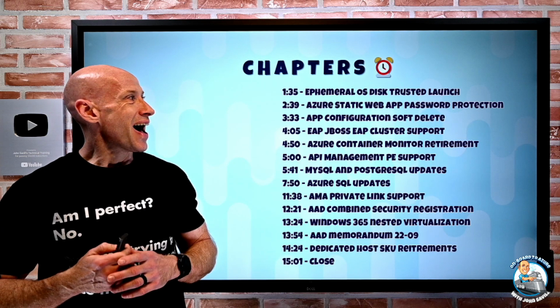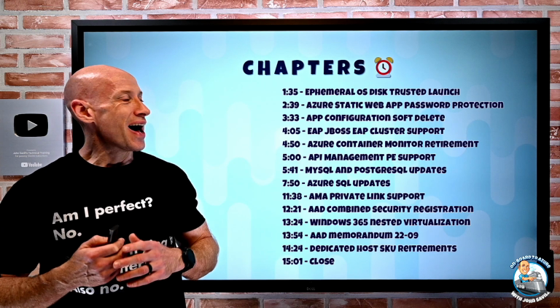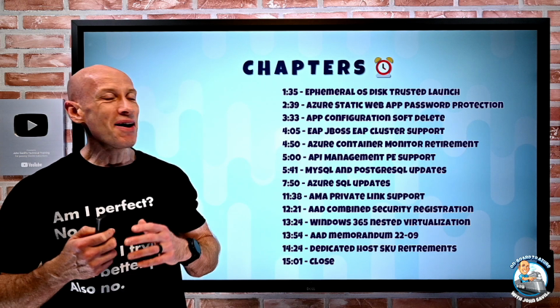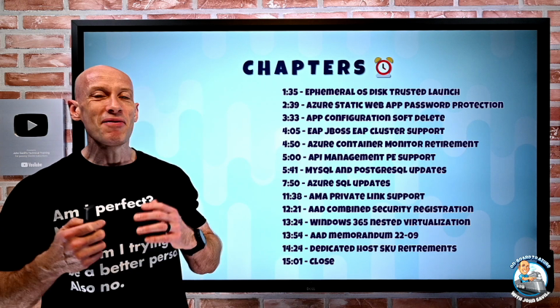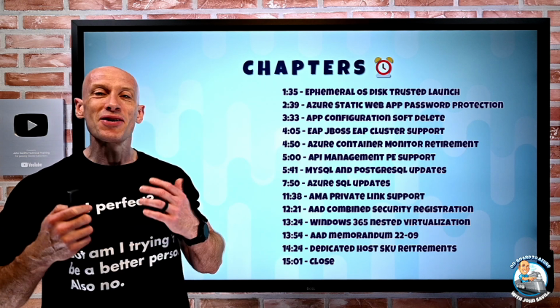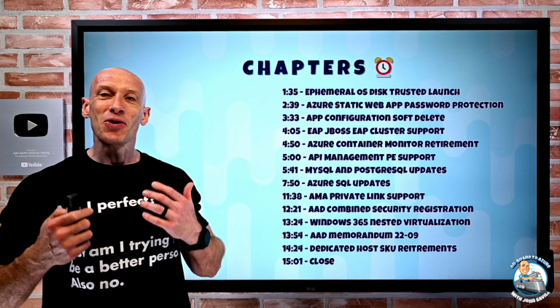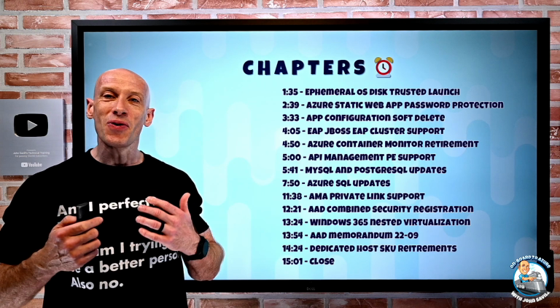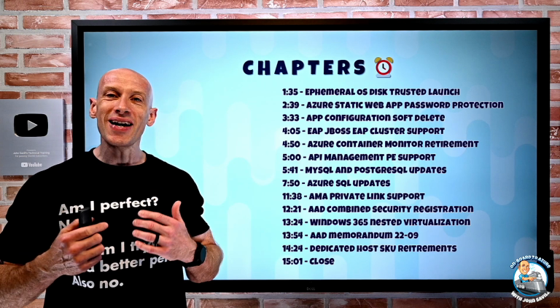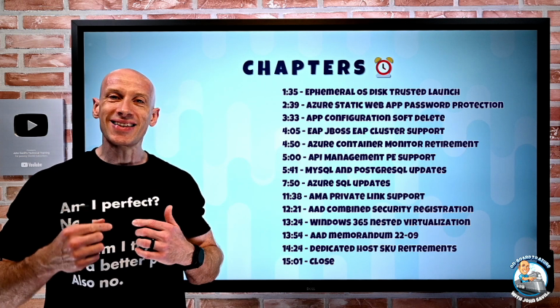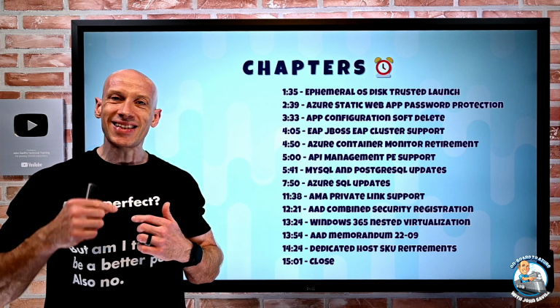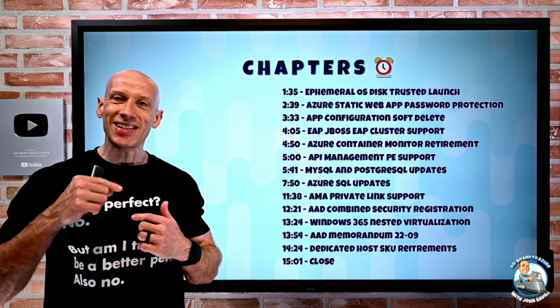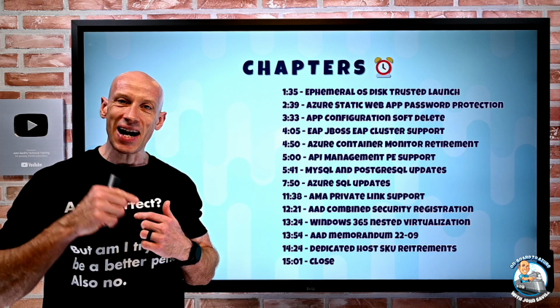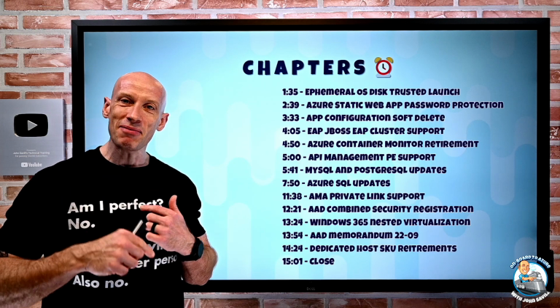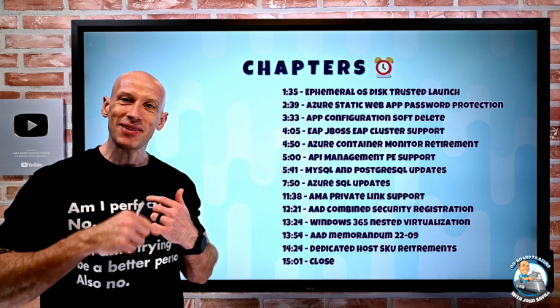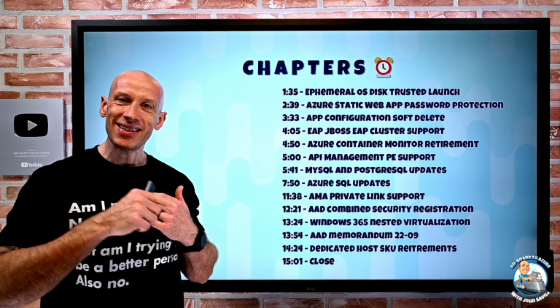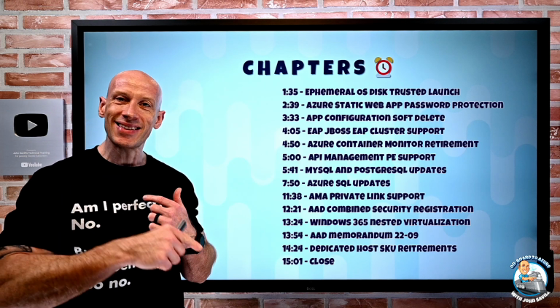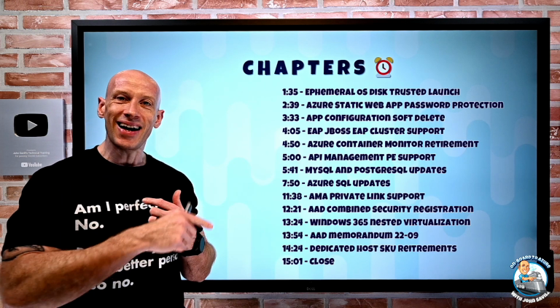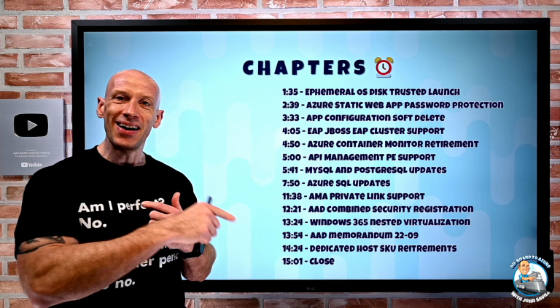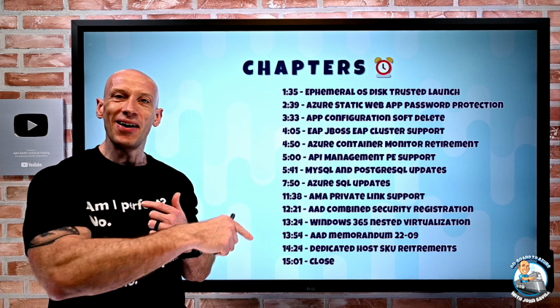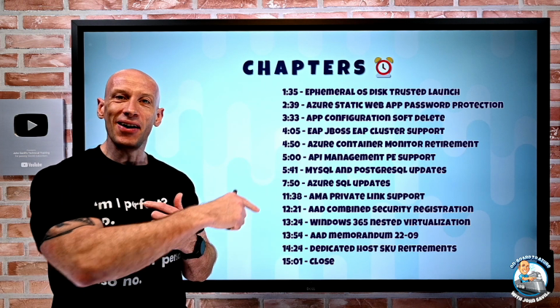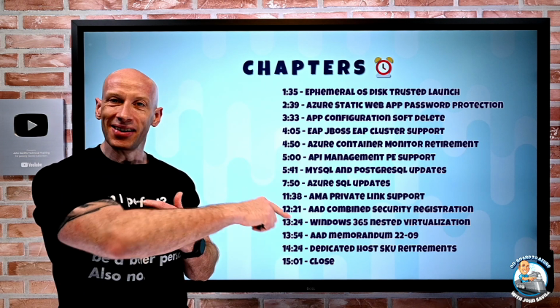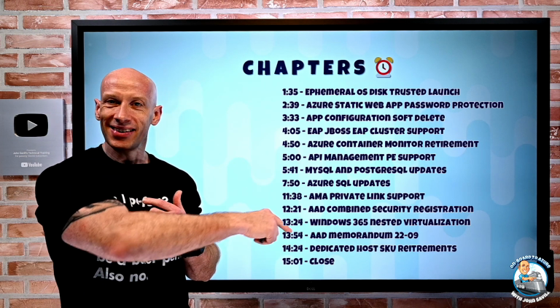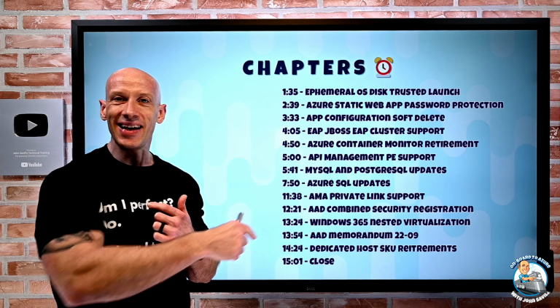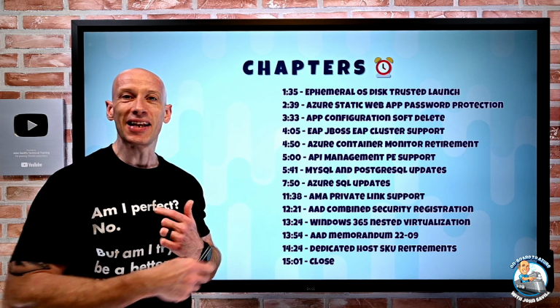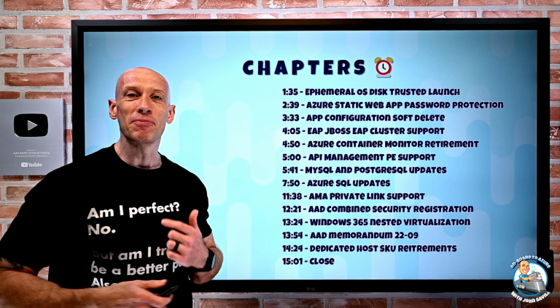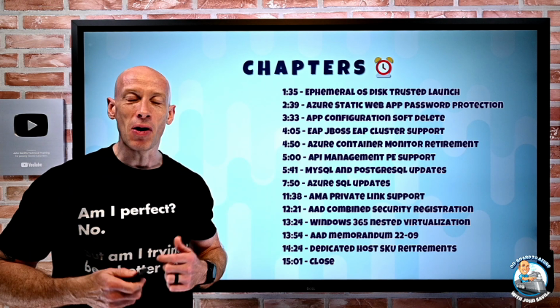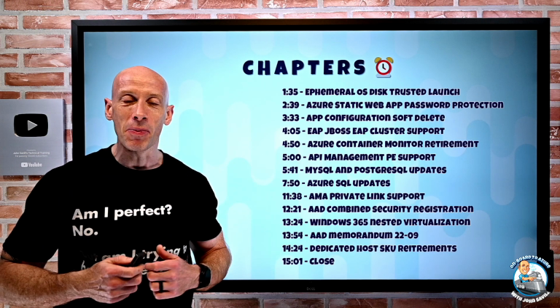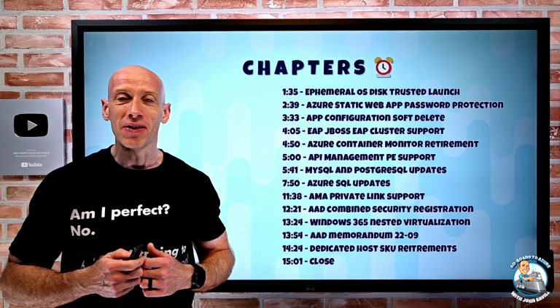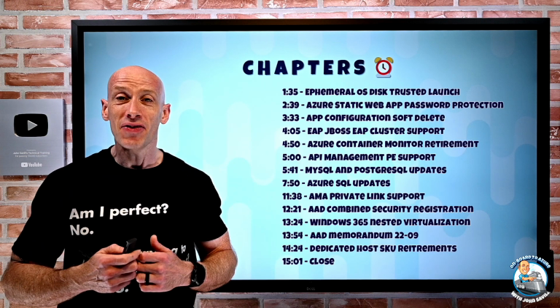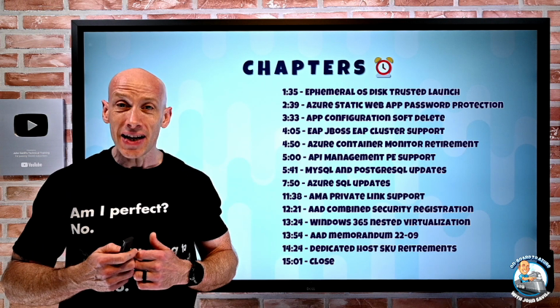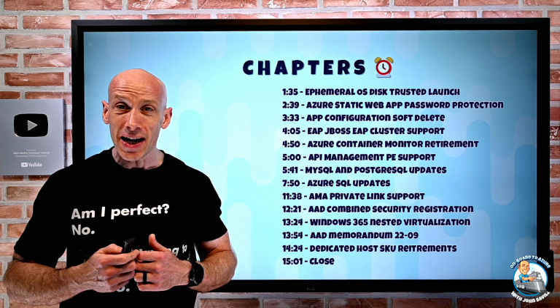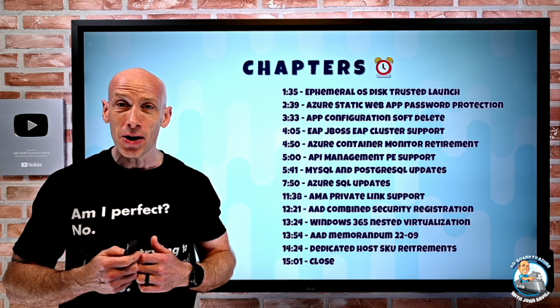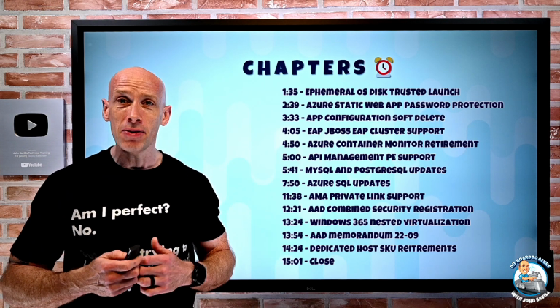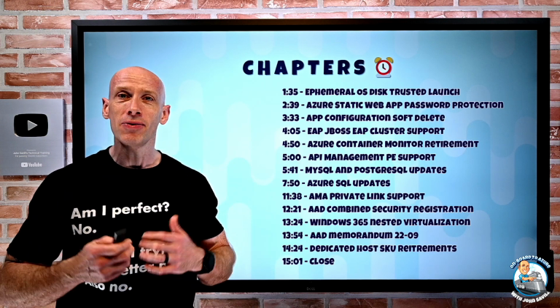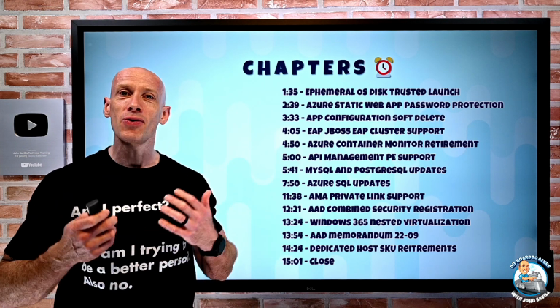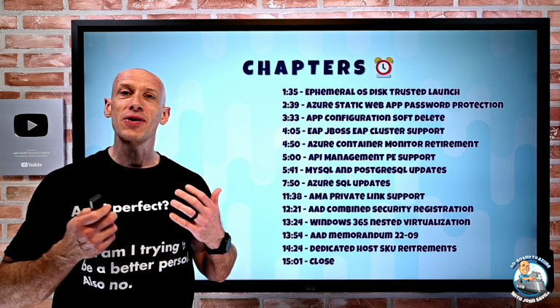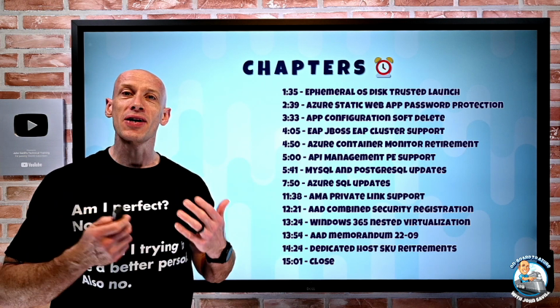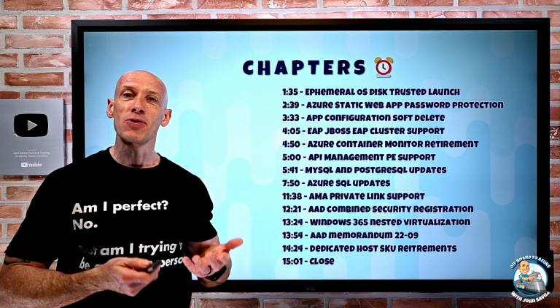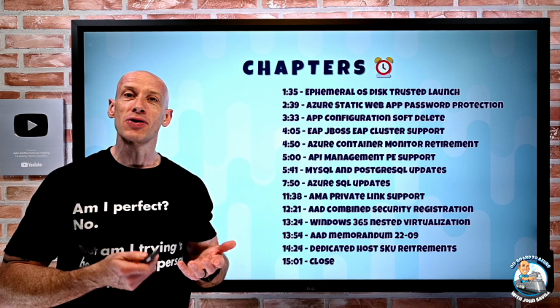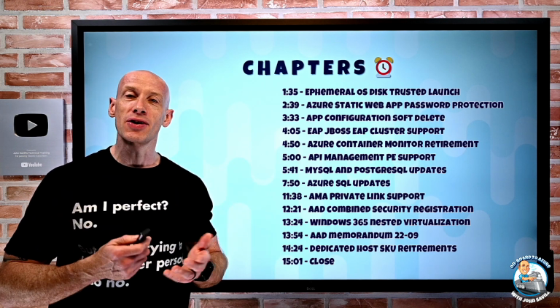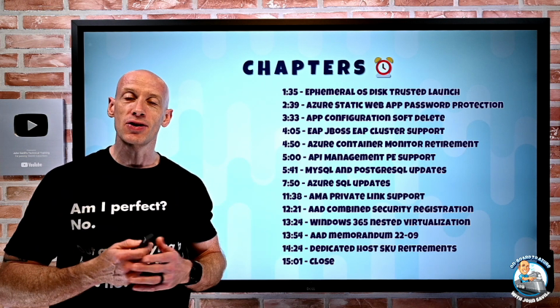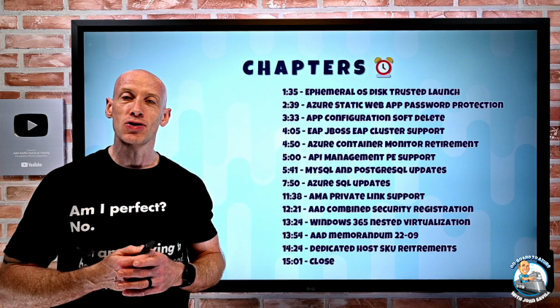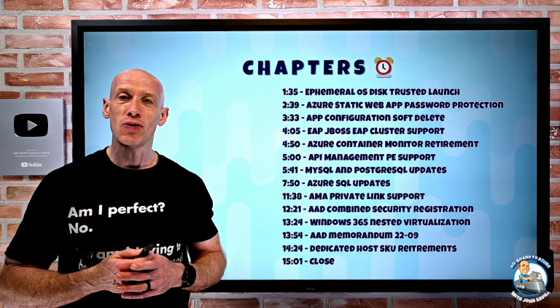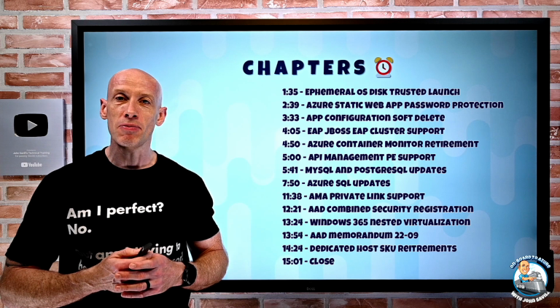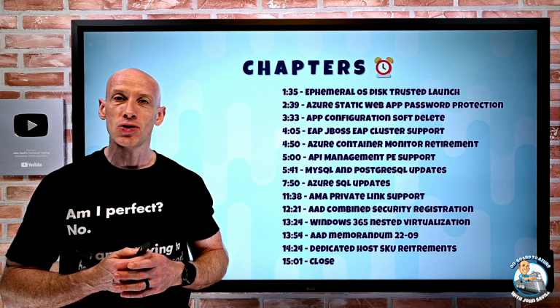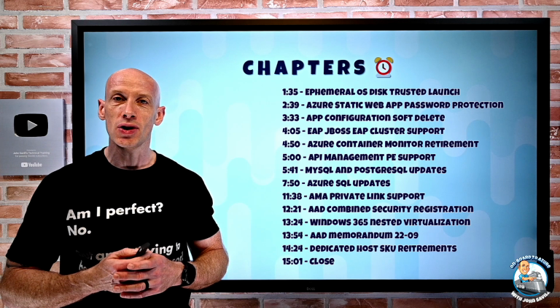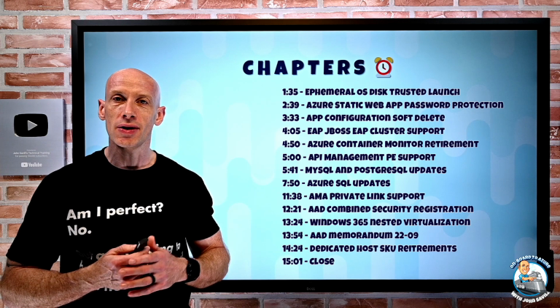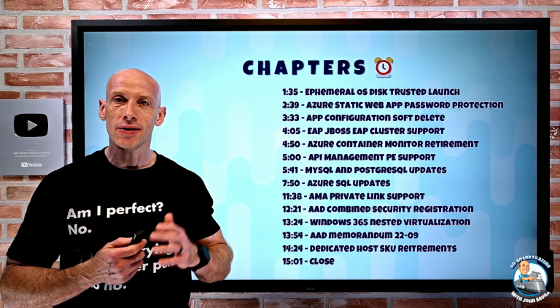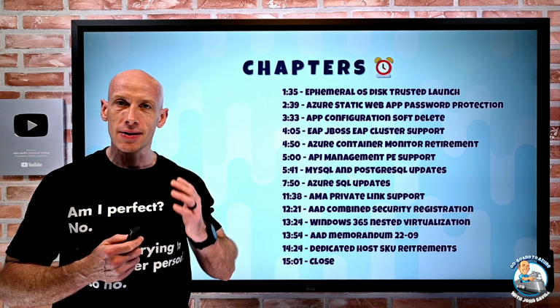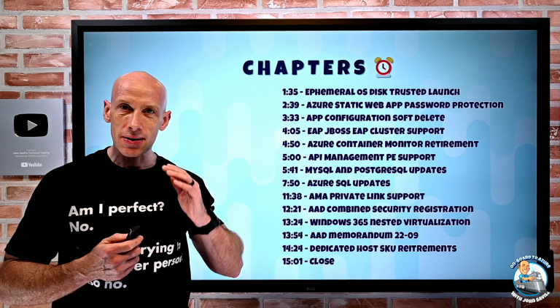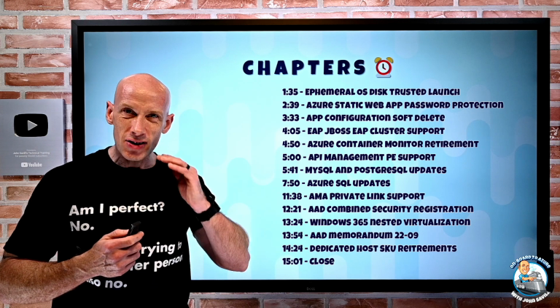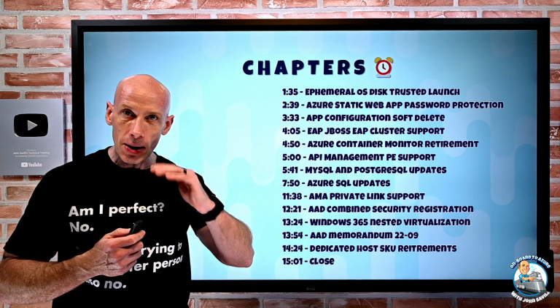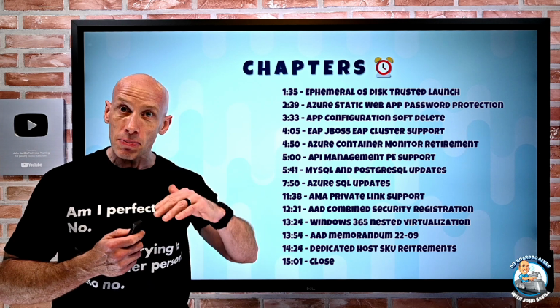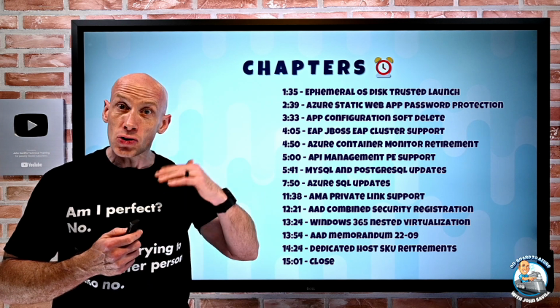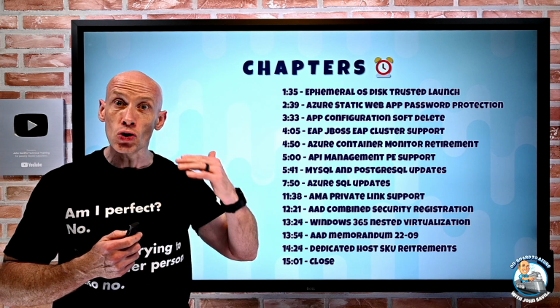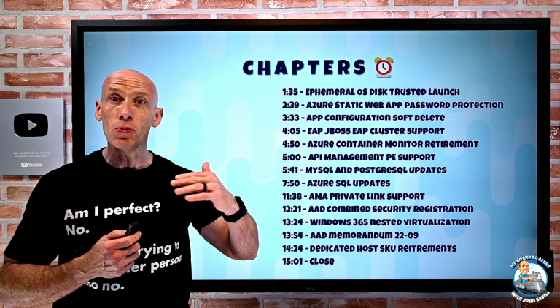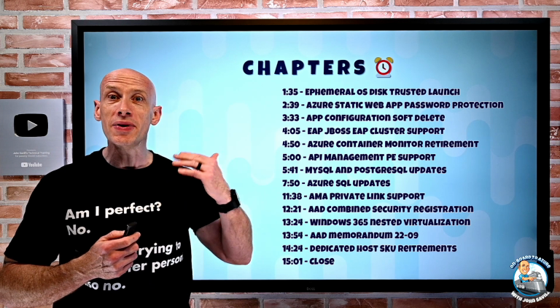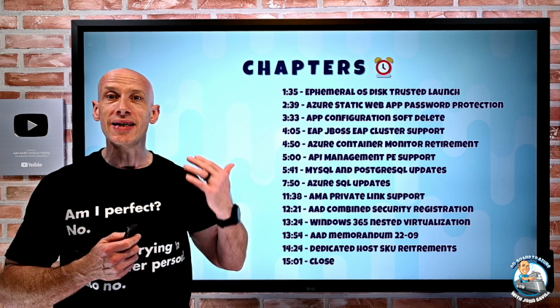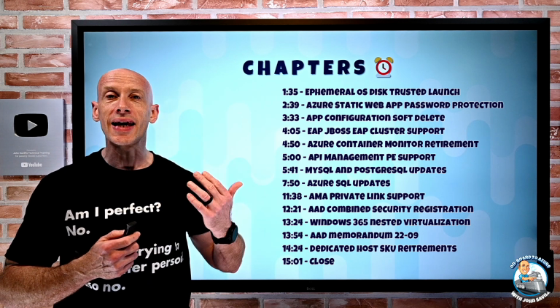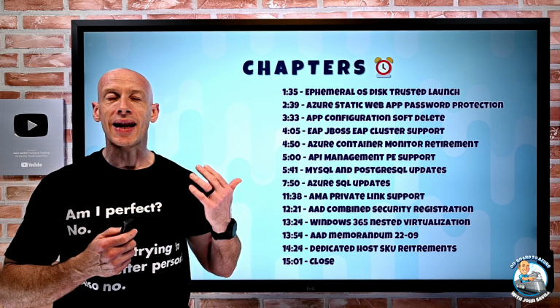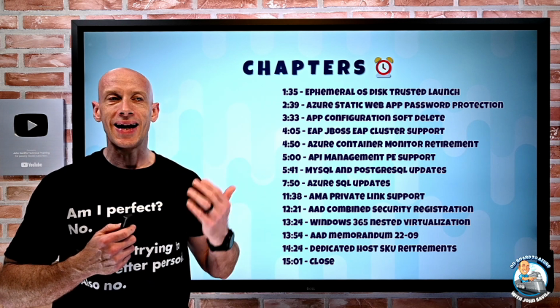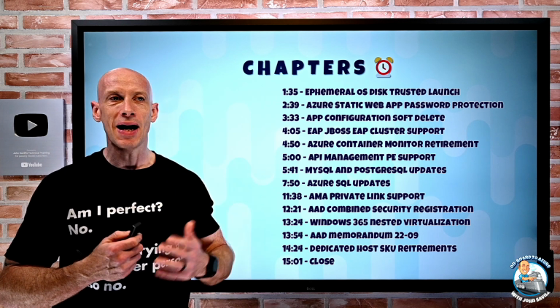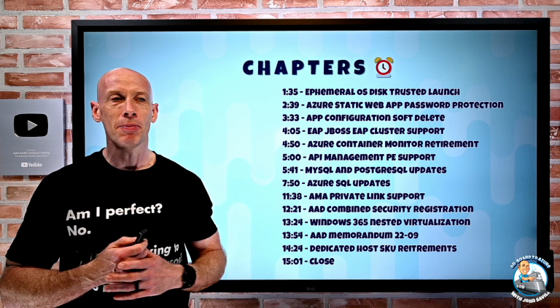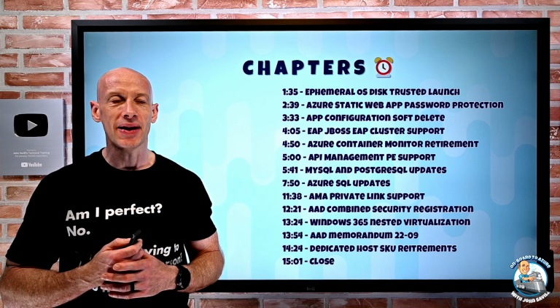As always, the chapters are down at the bottom of the video, or you can go to the description to jump to particular updates.